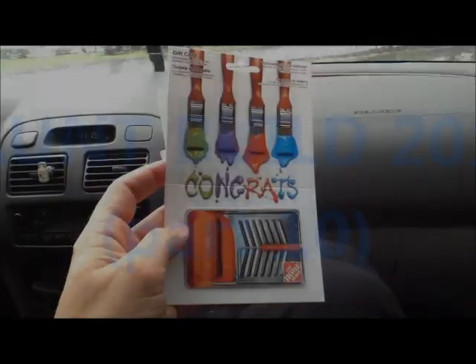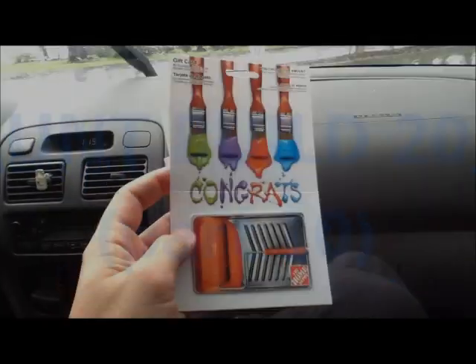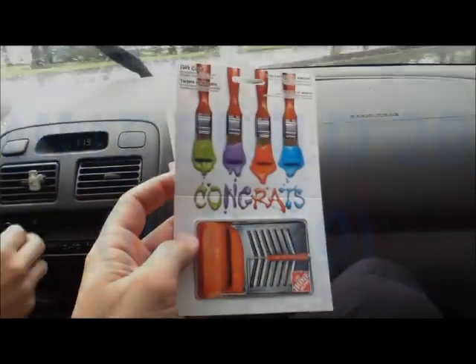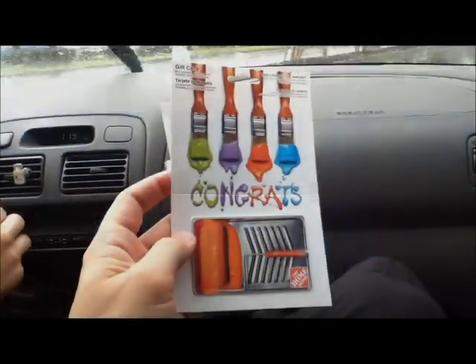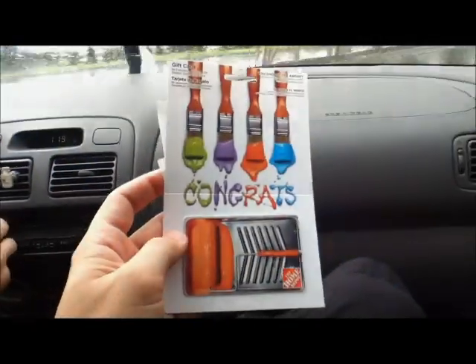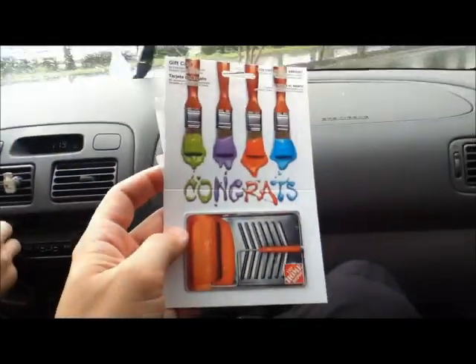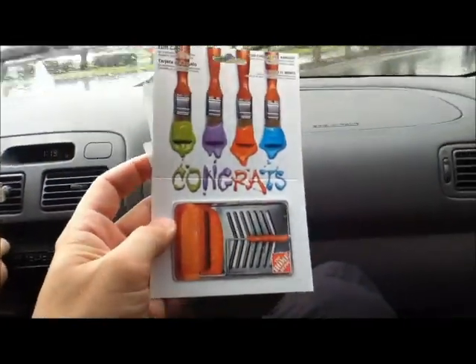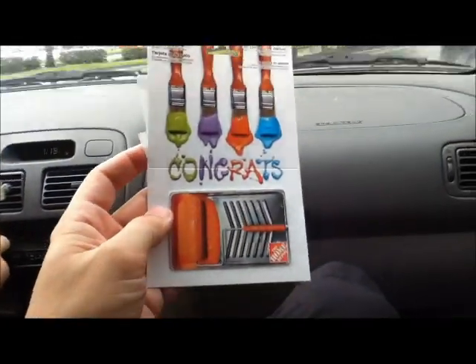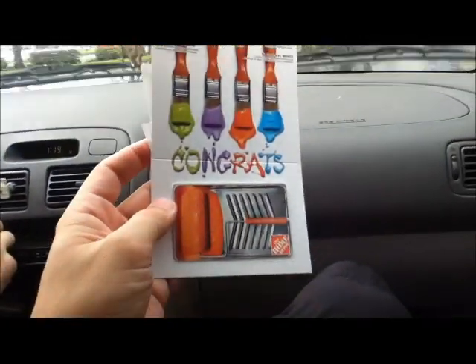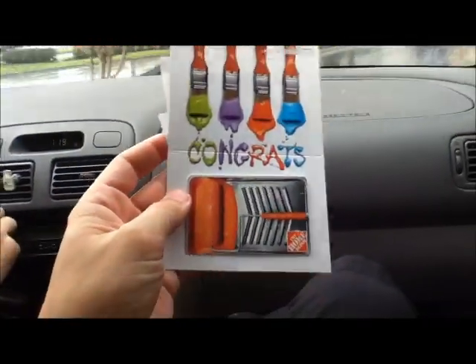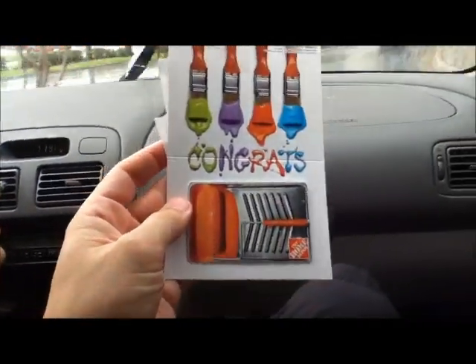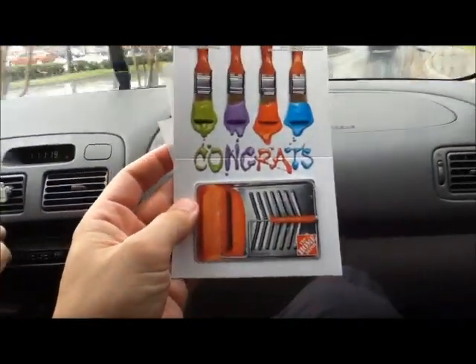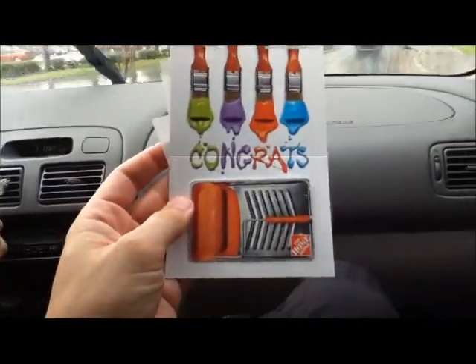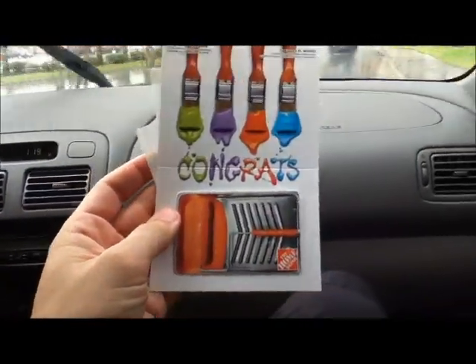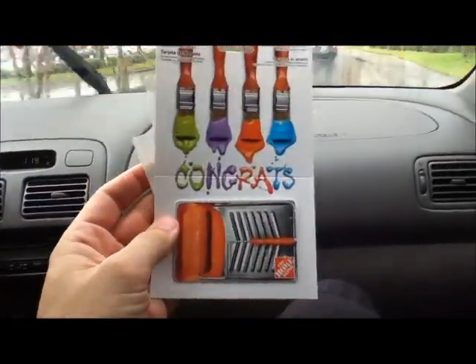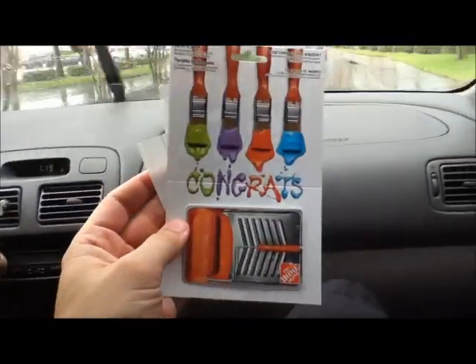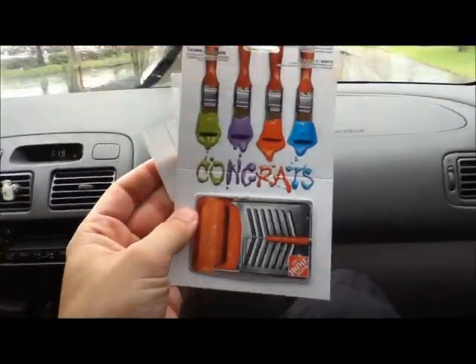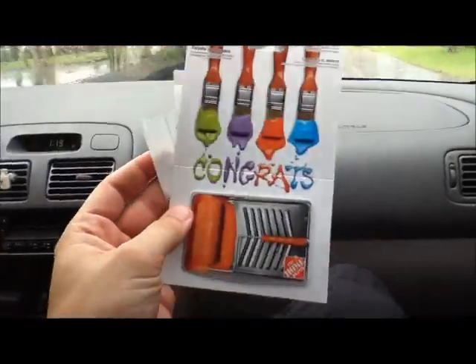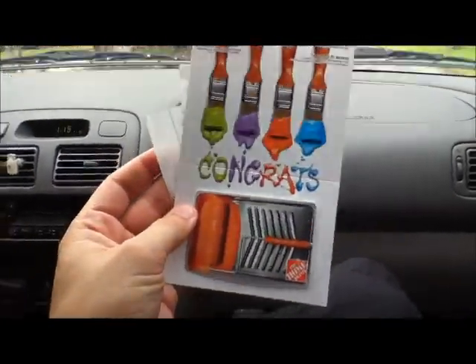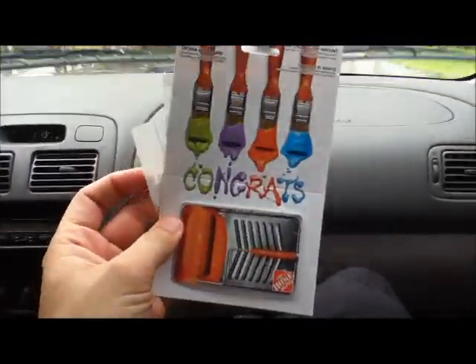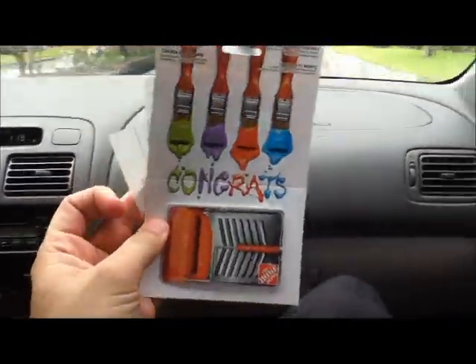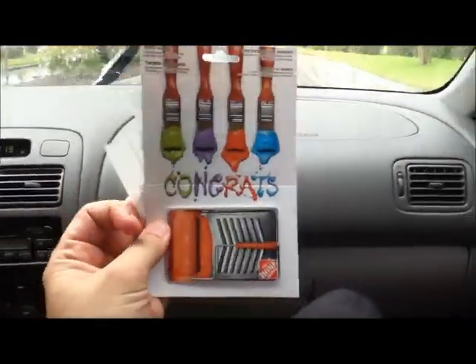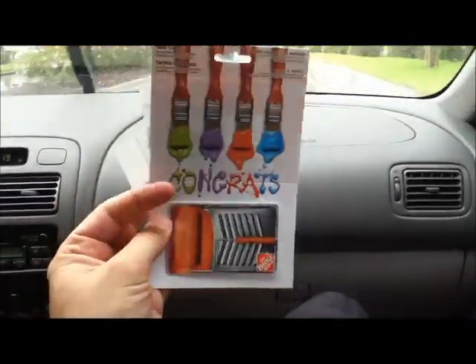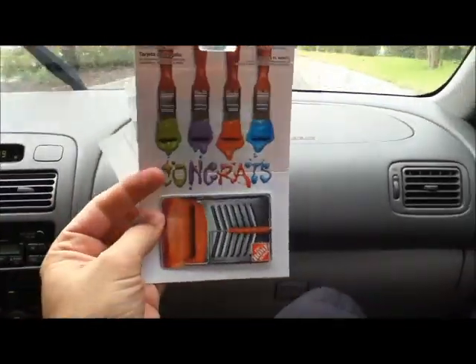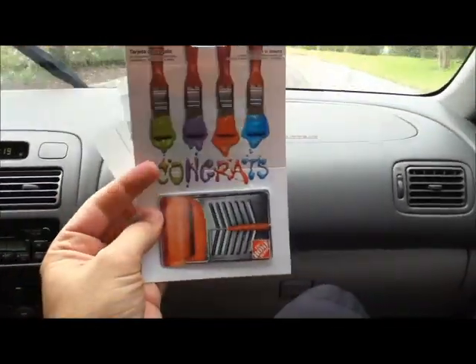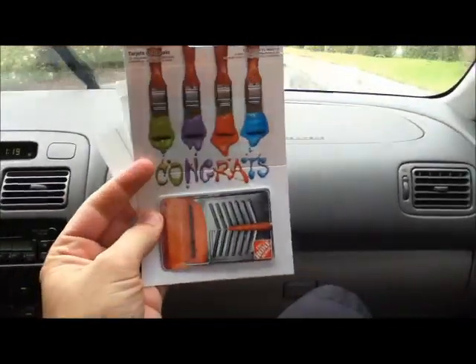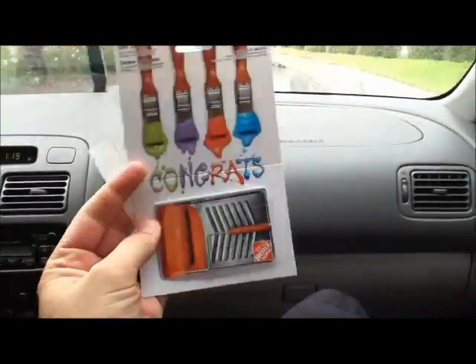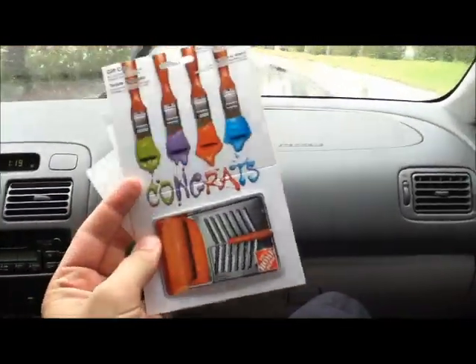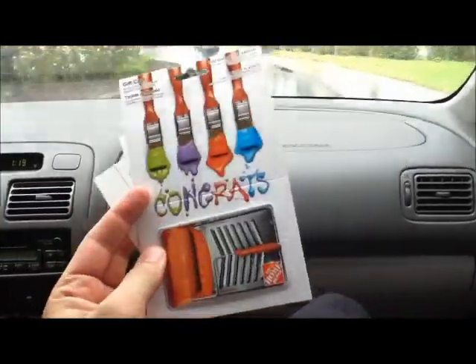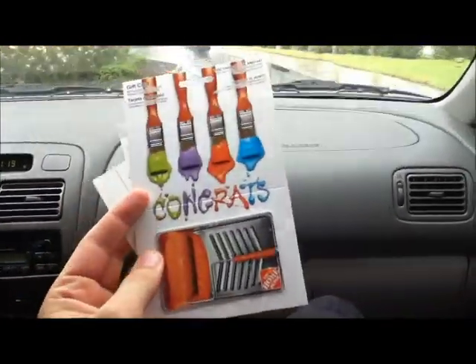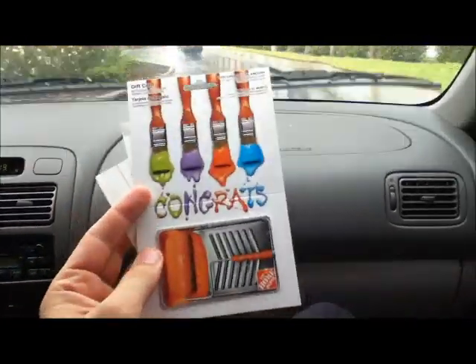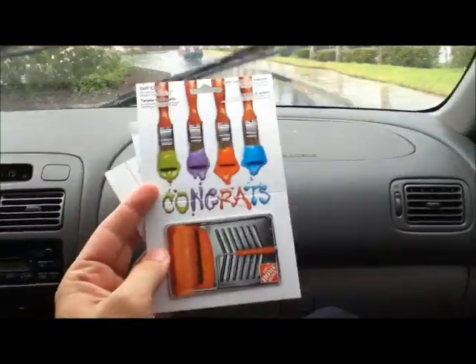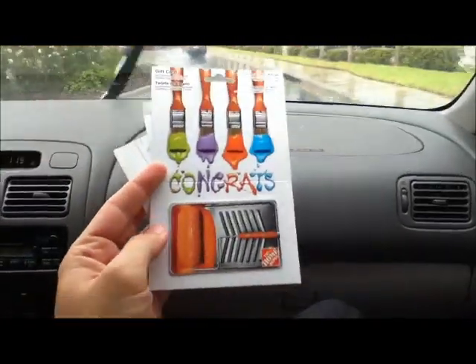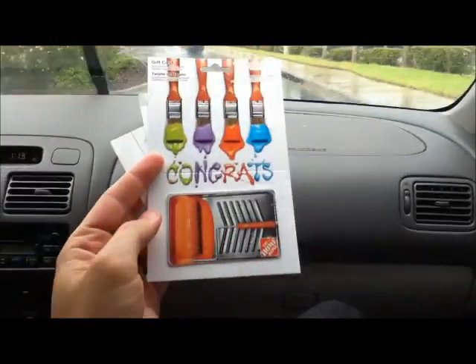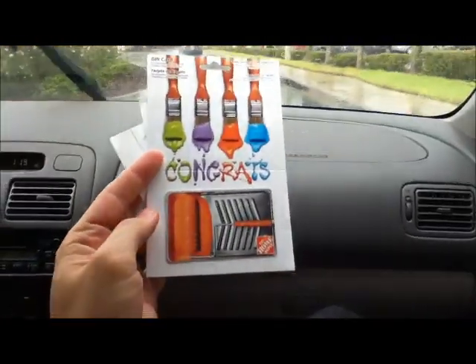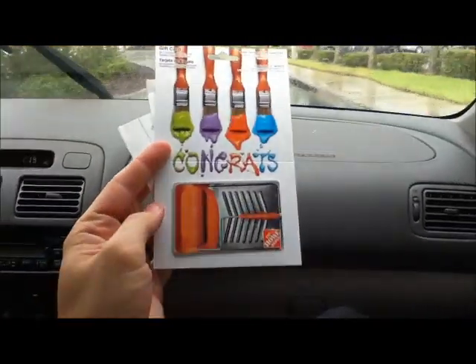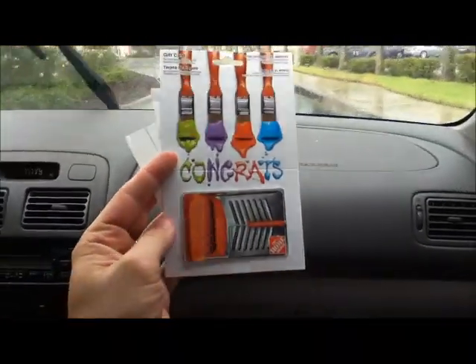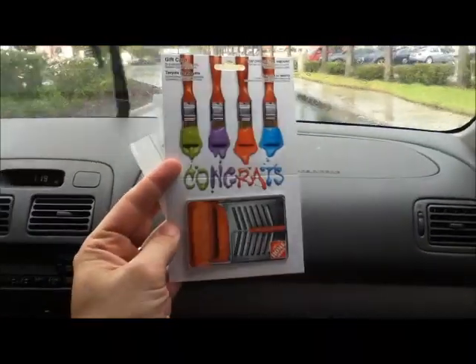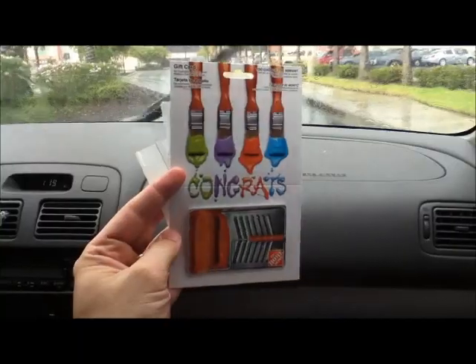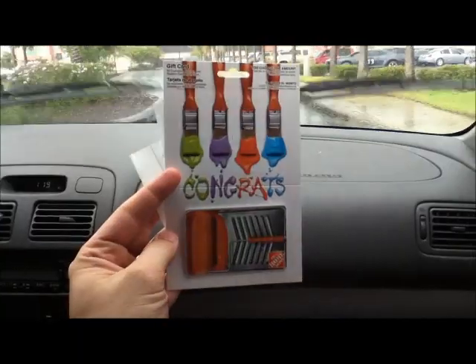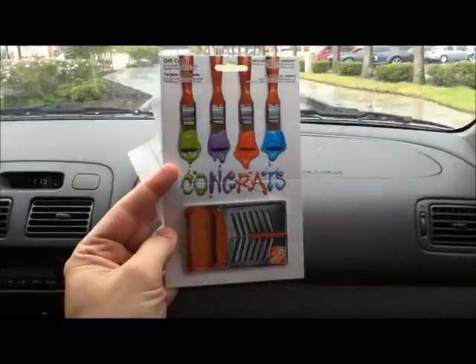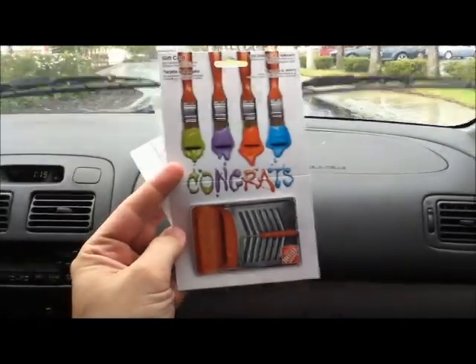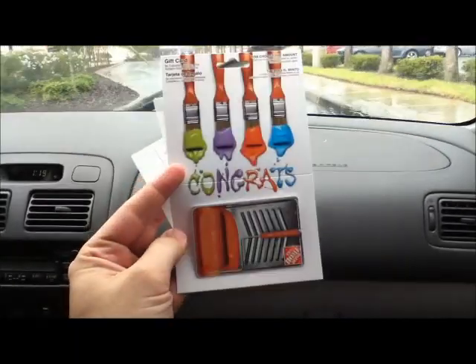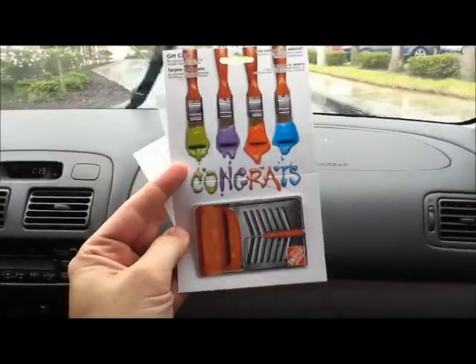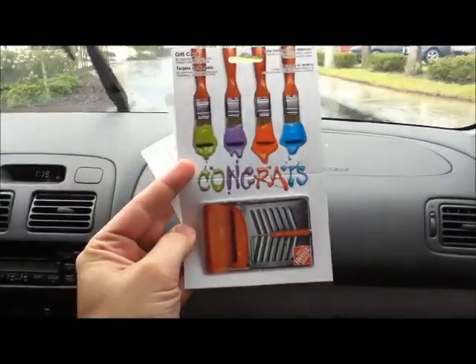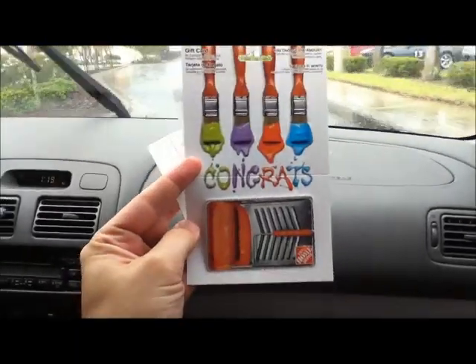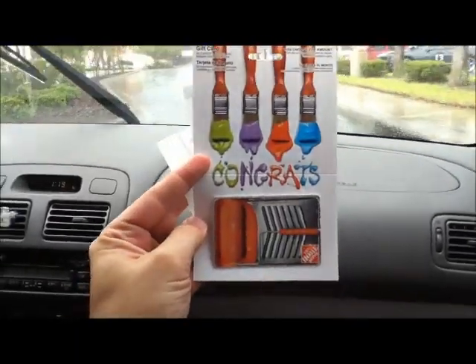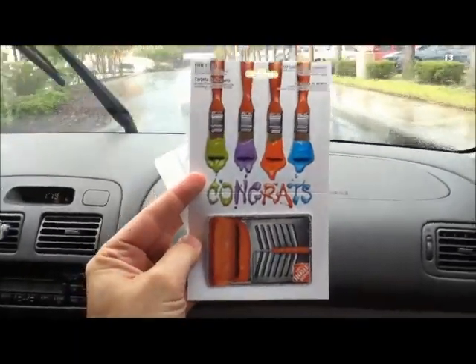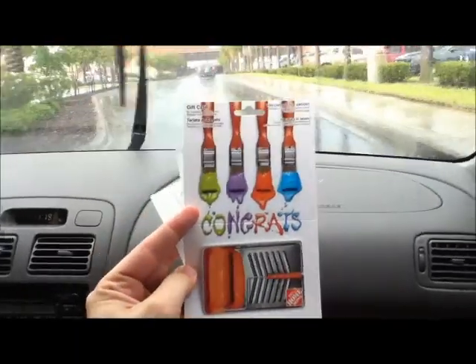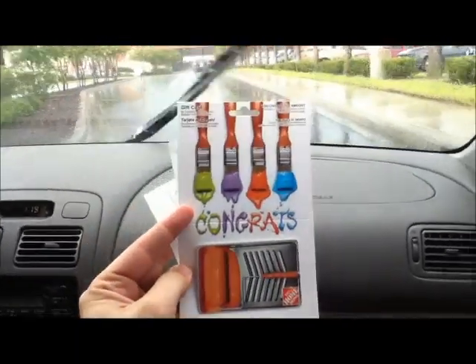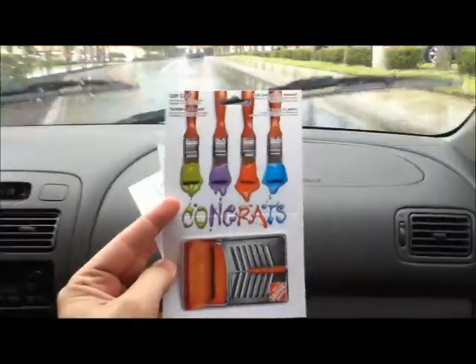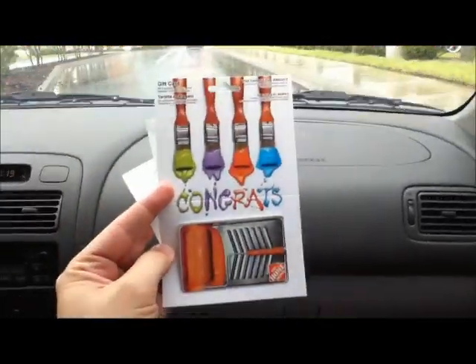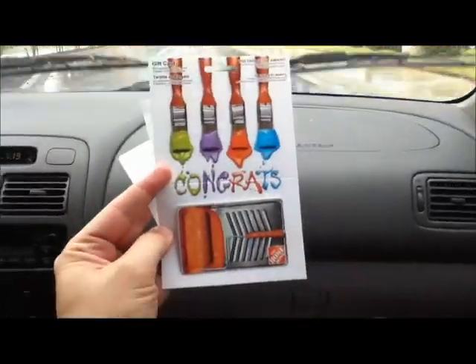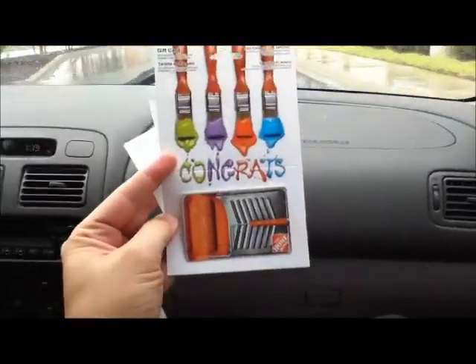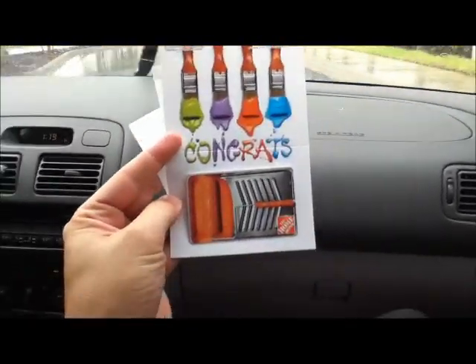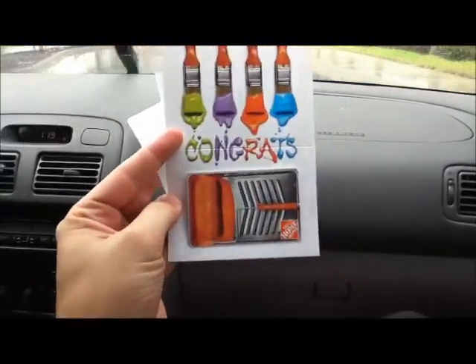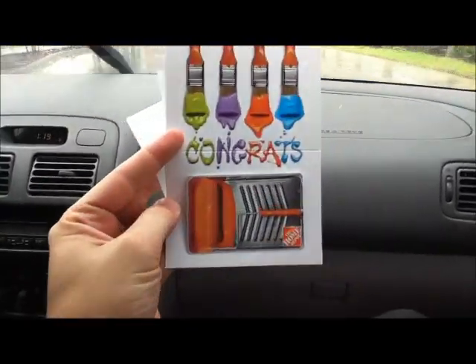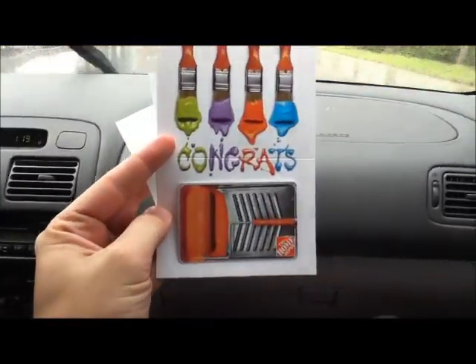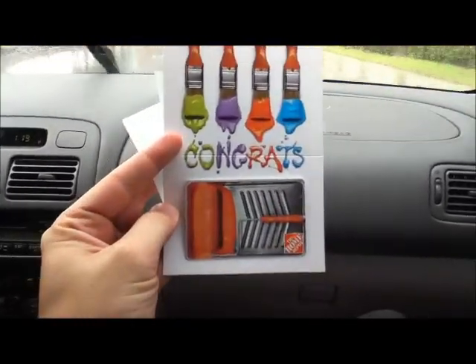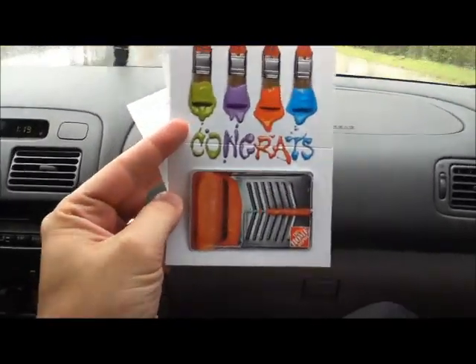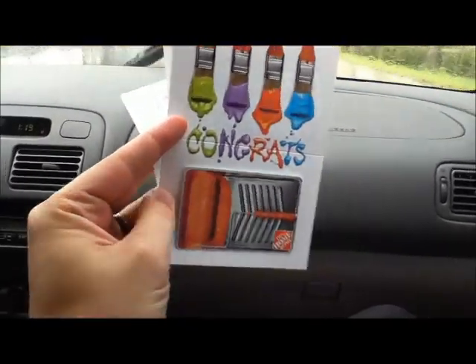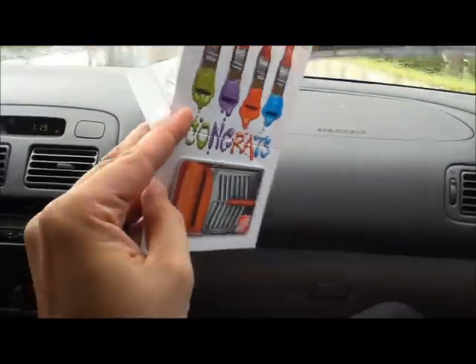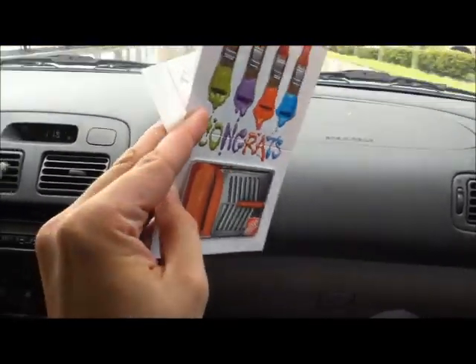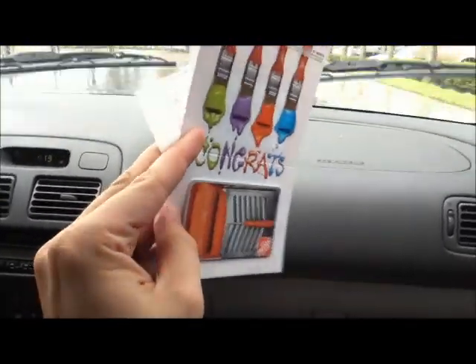Here you go Bloodshed Brothers — here's your $20 gift card for working so hard and winning that contest. I'll mail it out pretty soon.